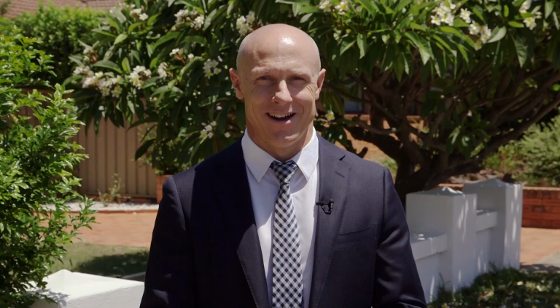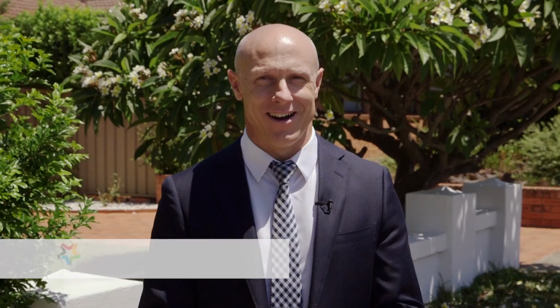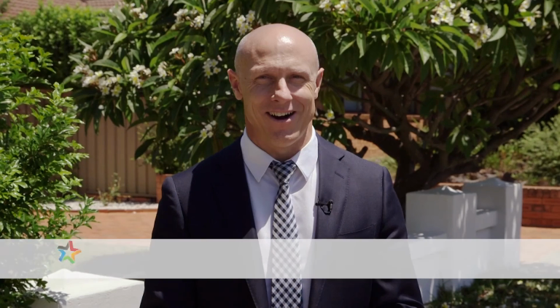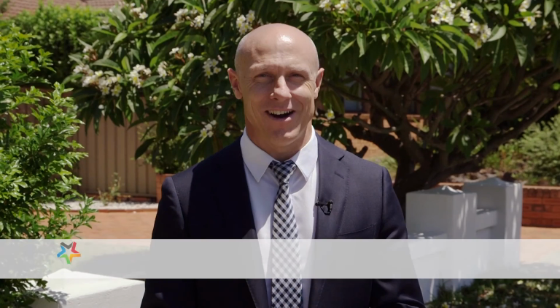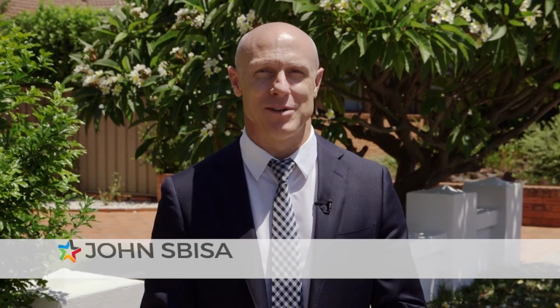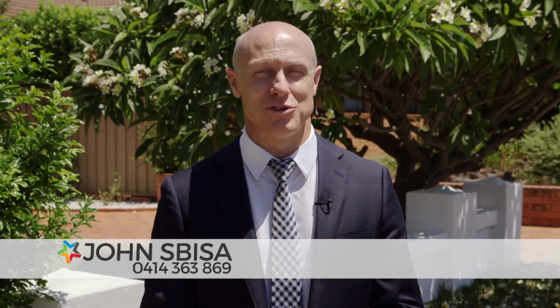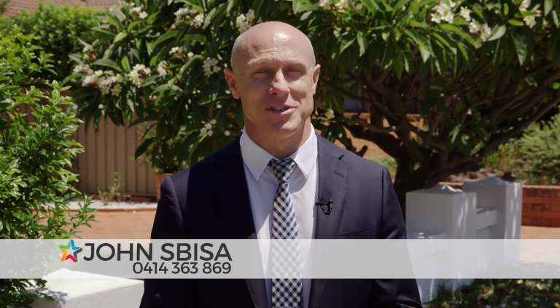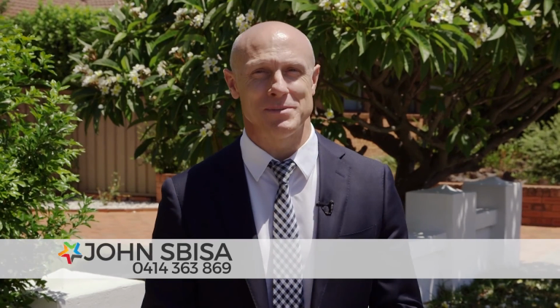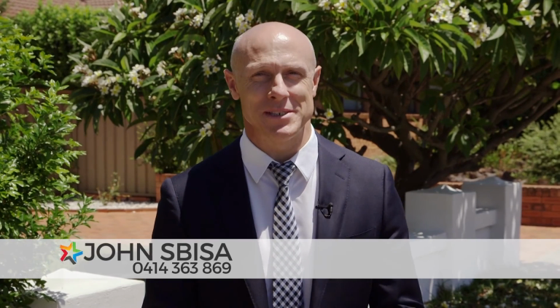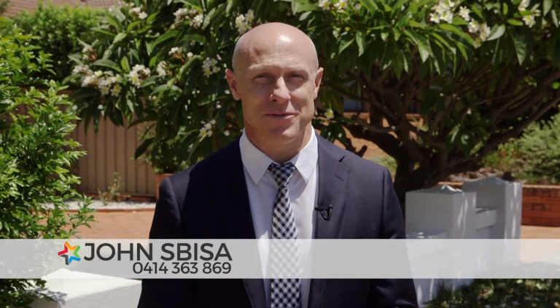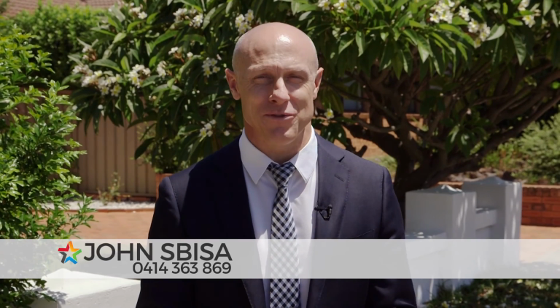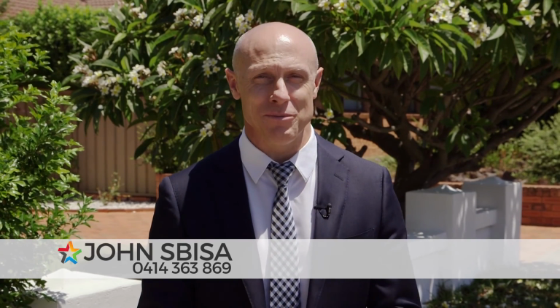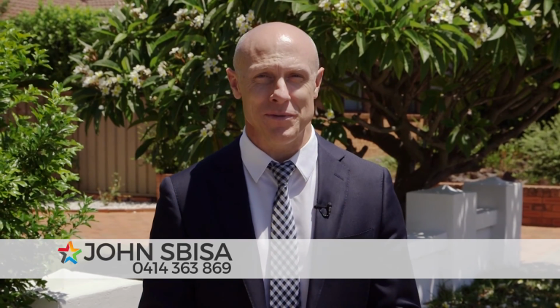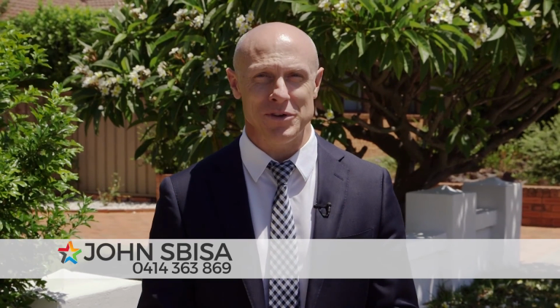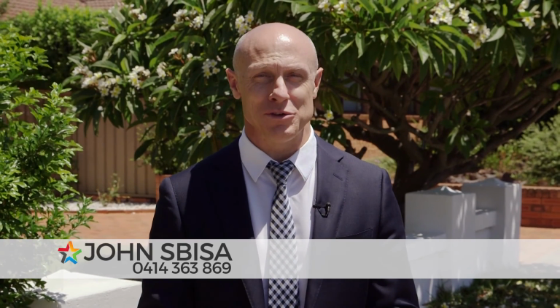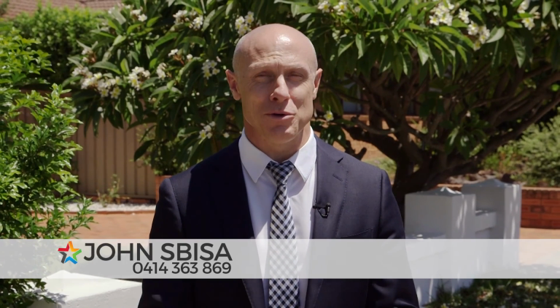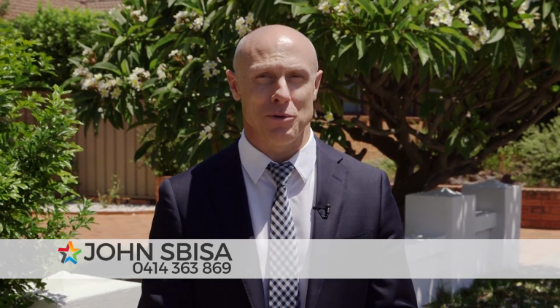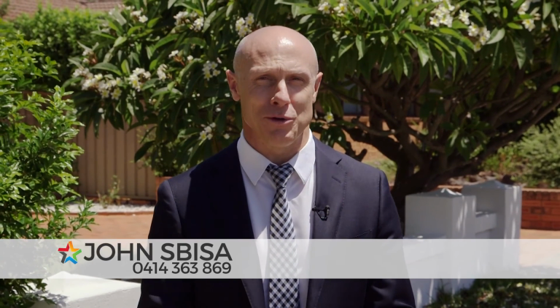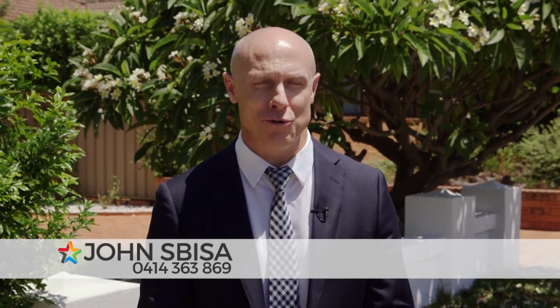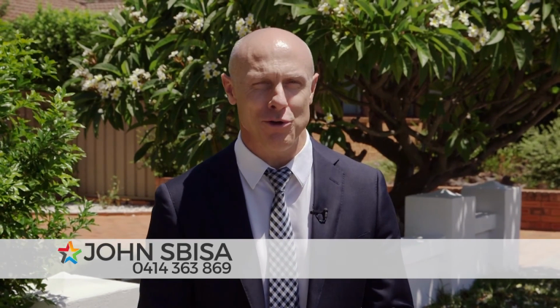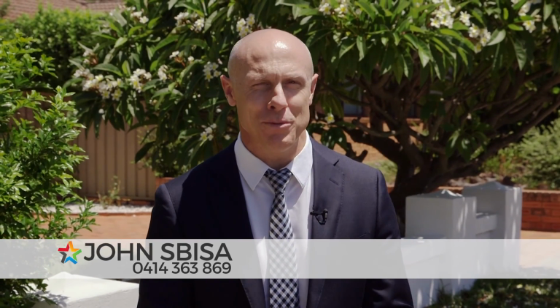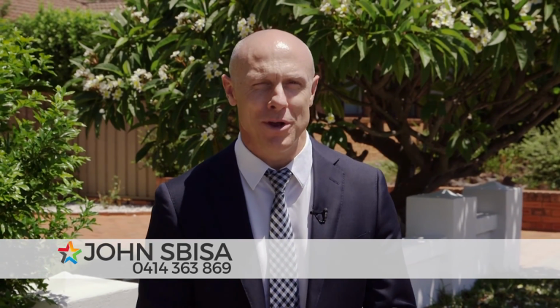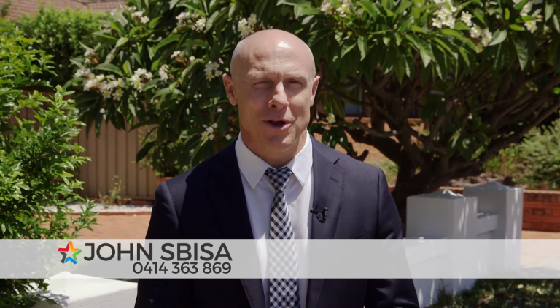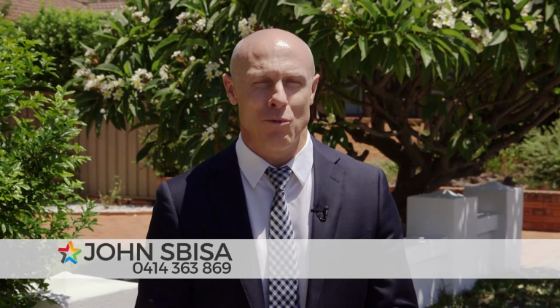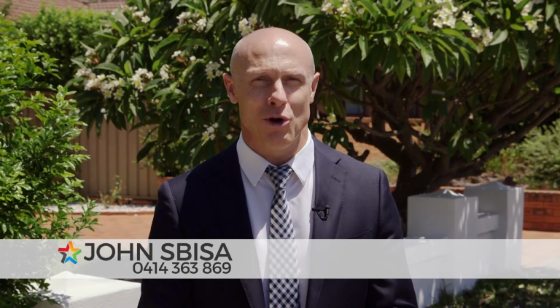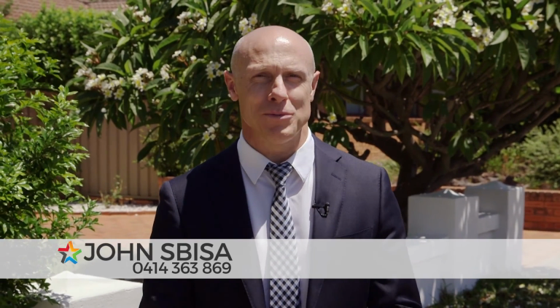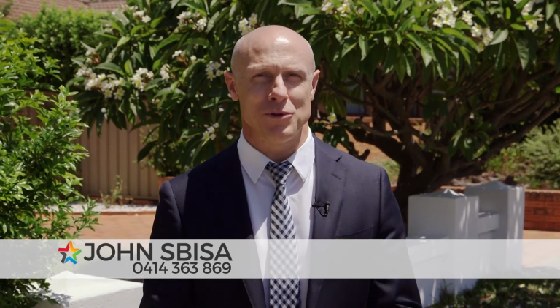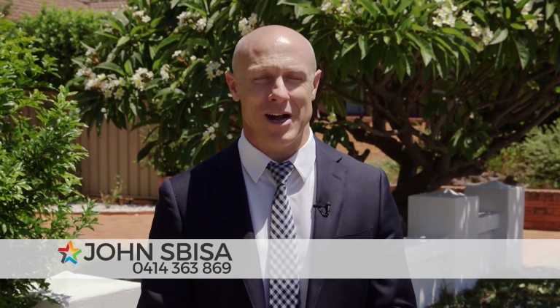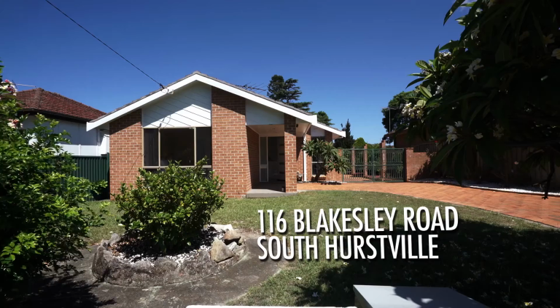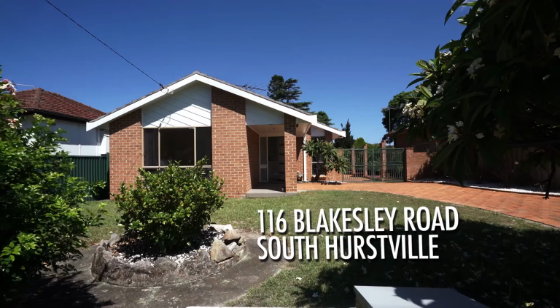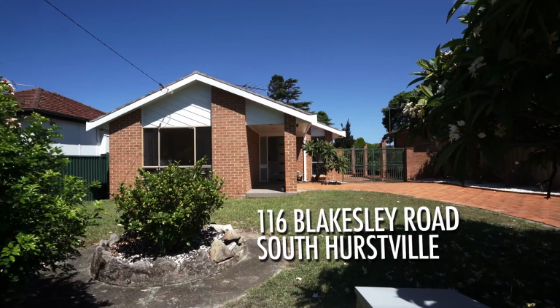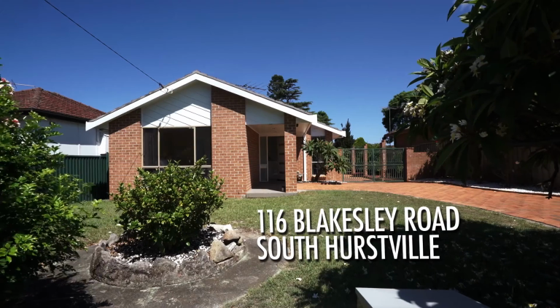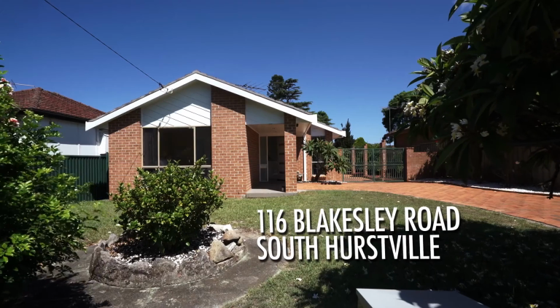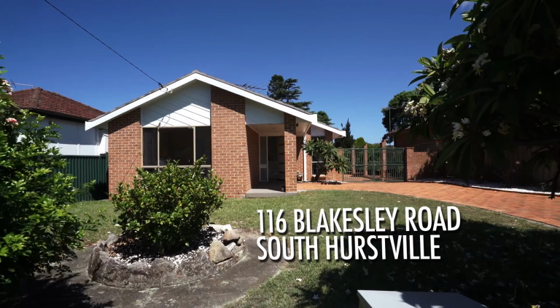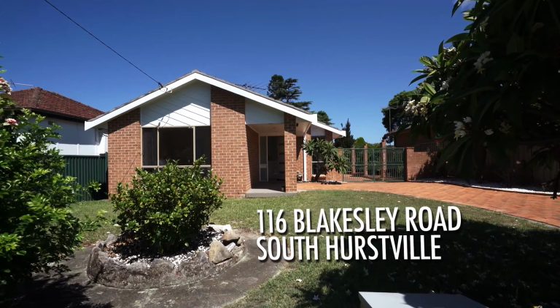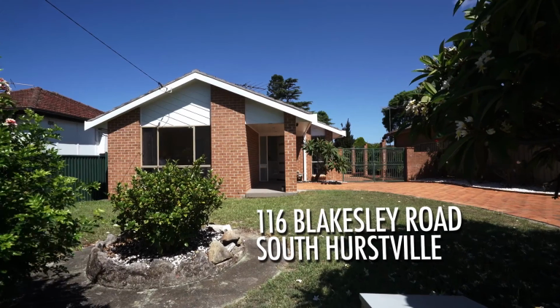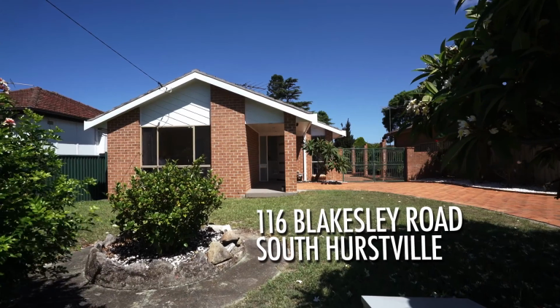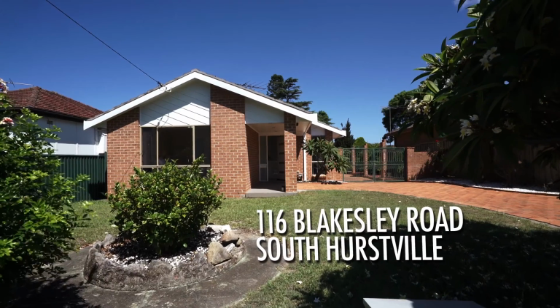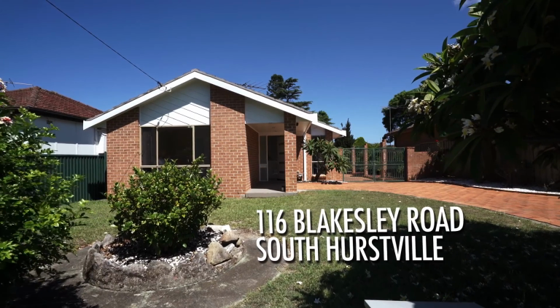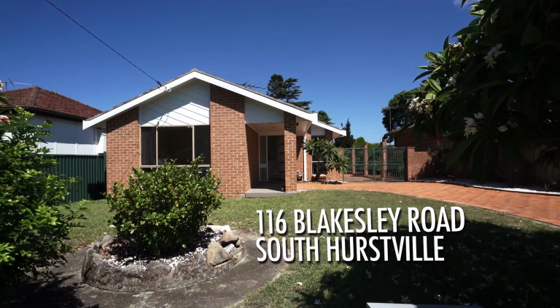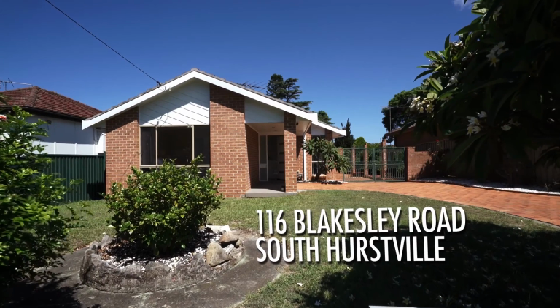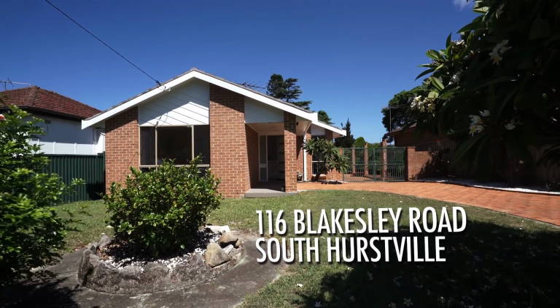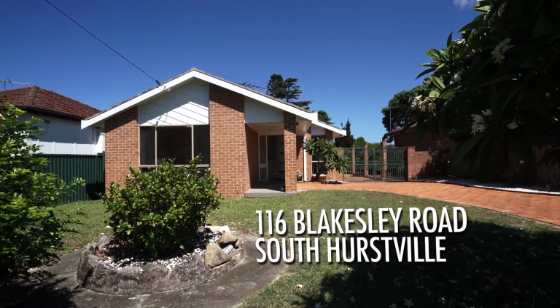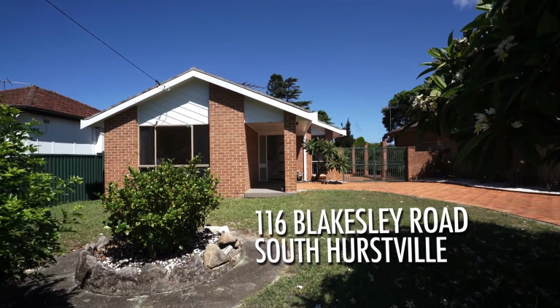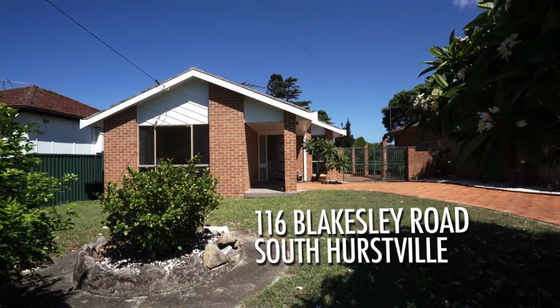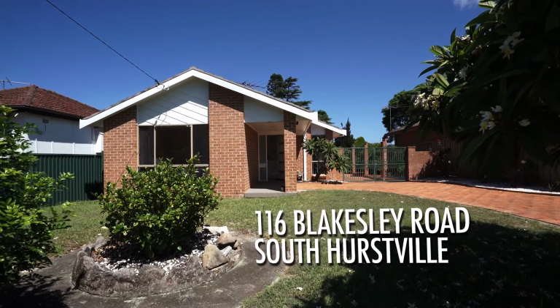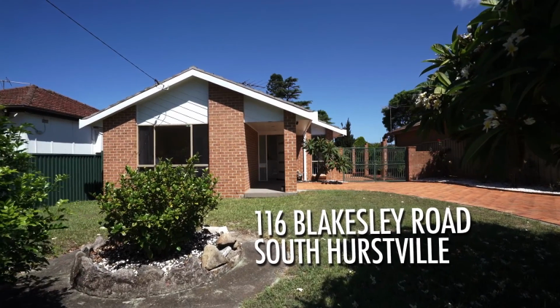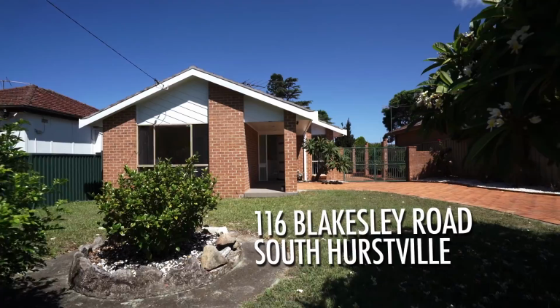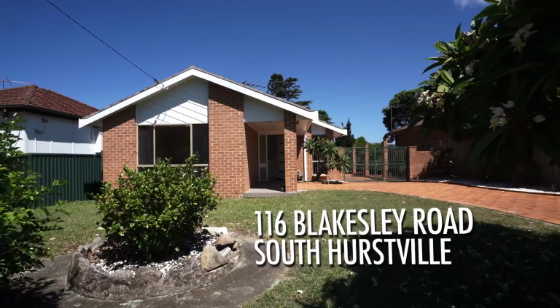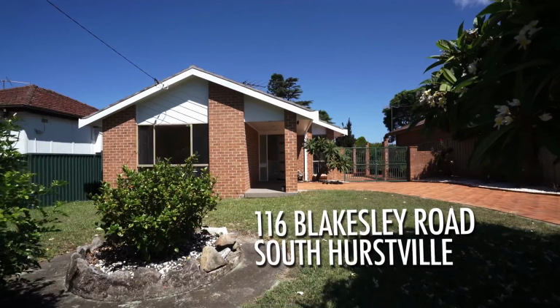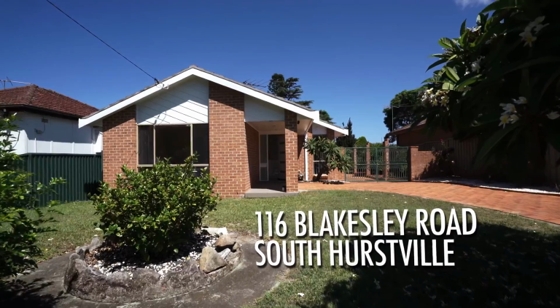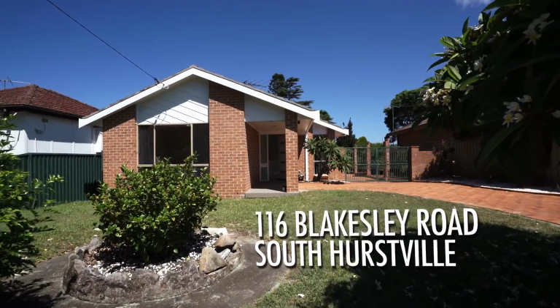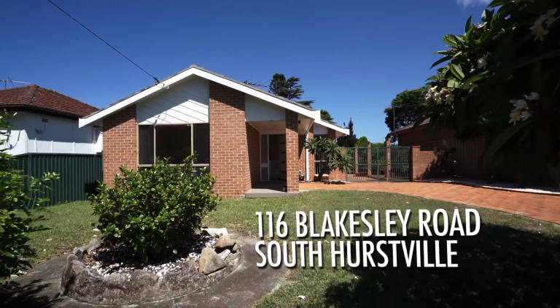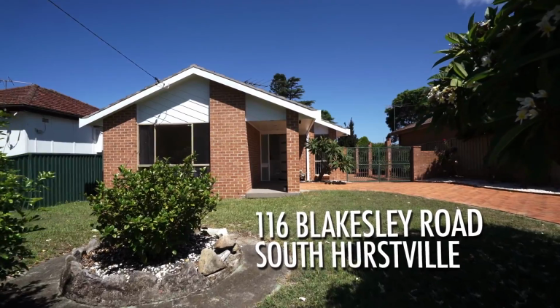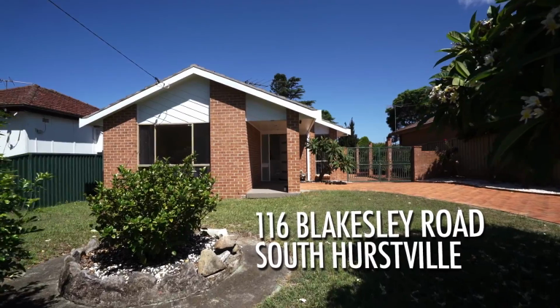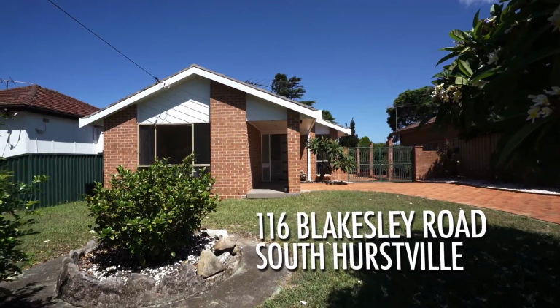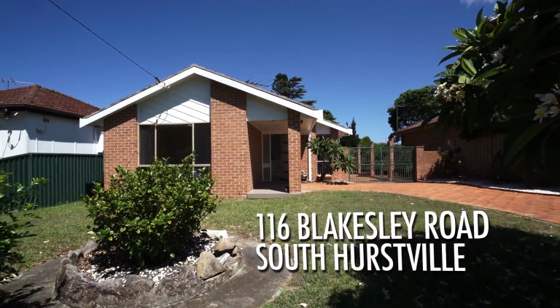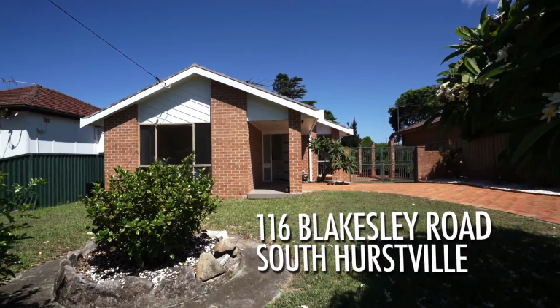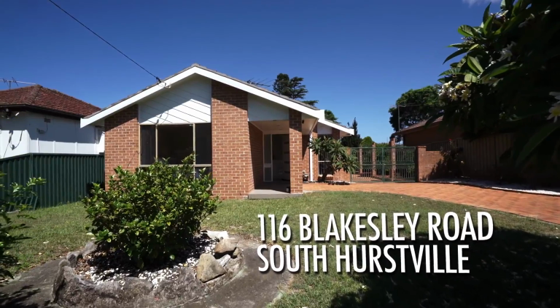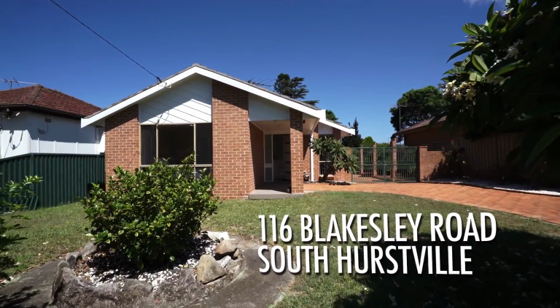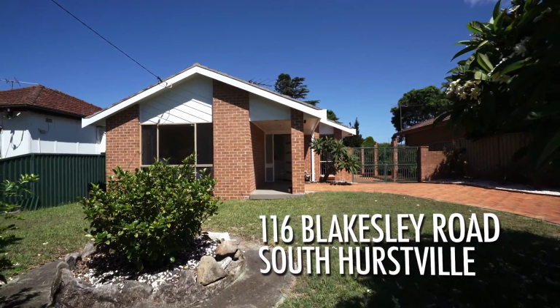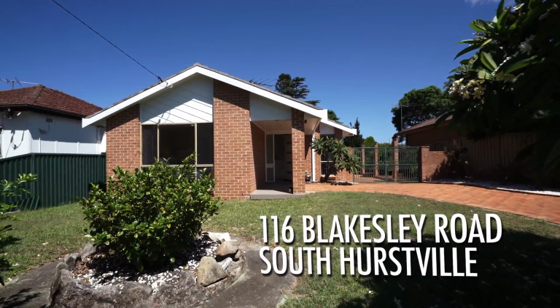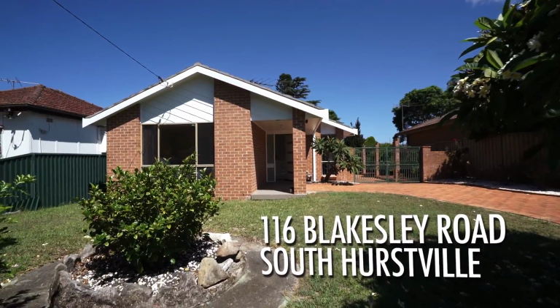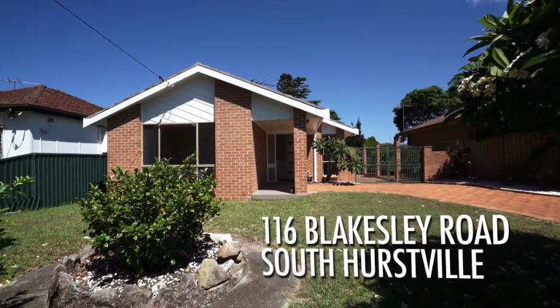Hi, I'm John Spieser from Professional Montgomery Group. Welcome to 116 Blakeslee Road, South Hurstville. Let's take a look around this wonderful home.